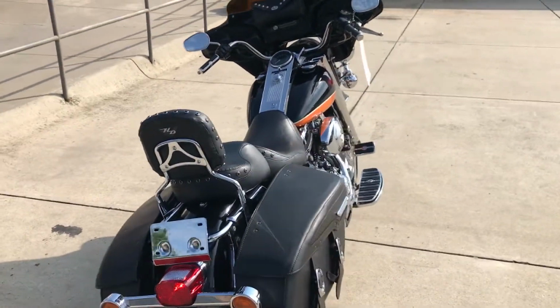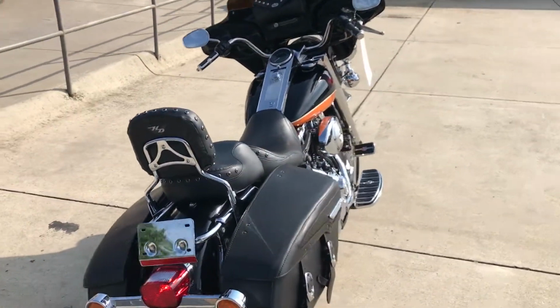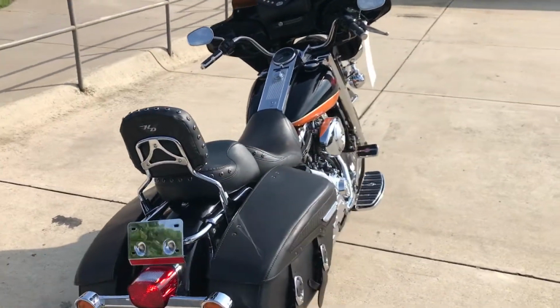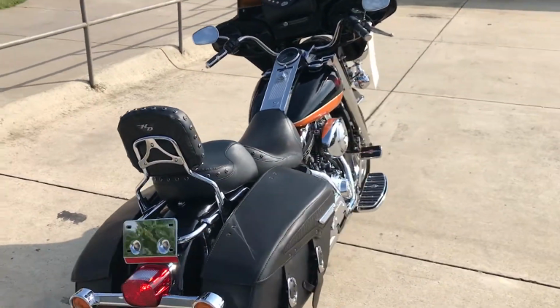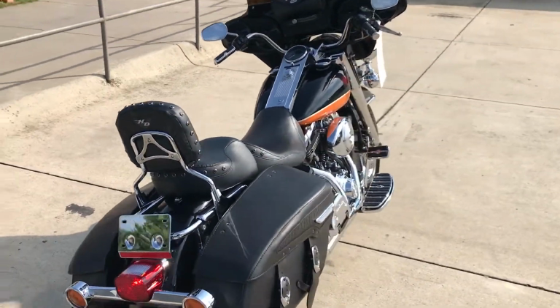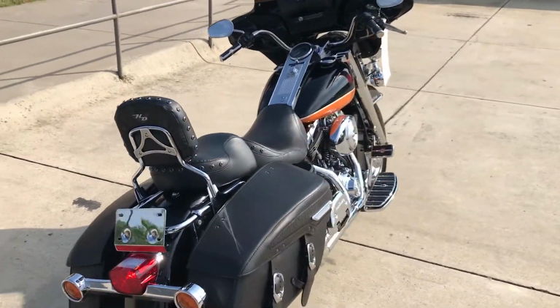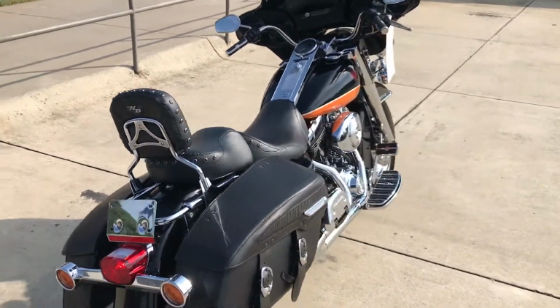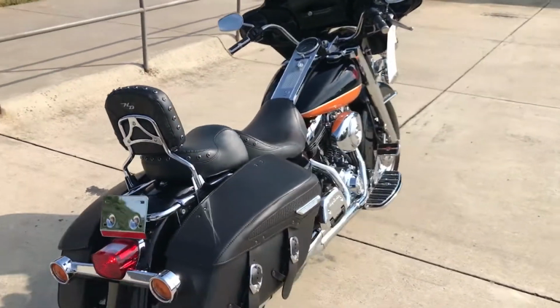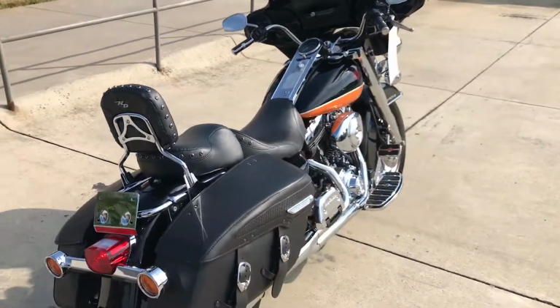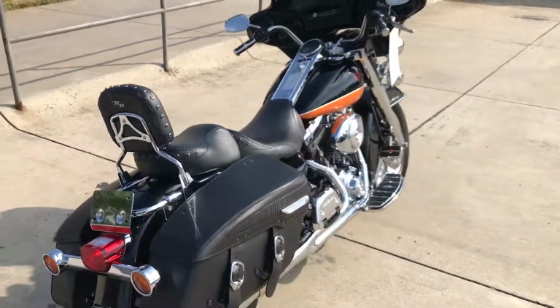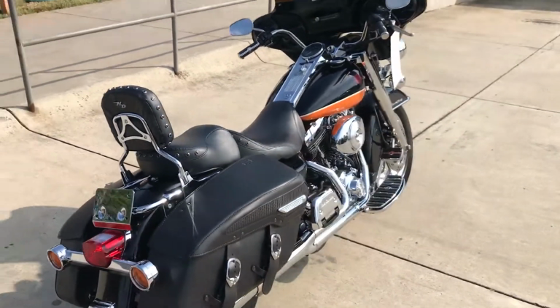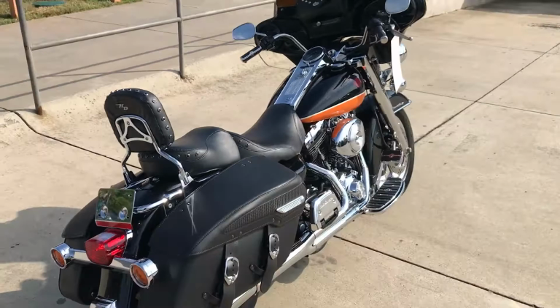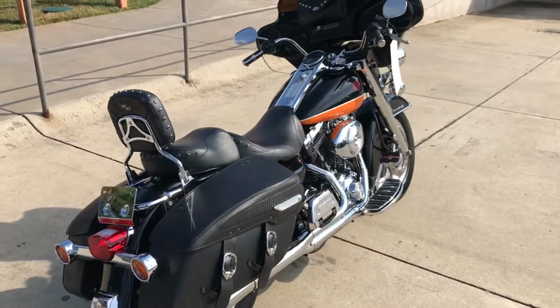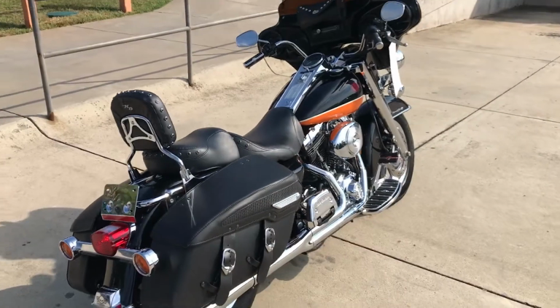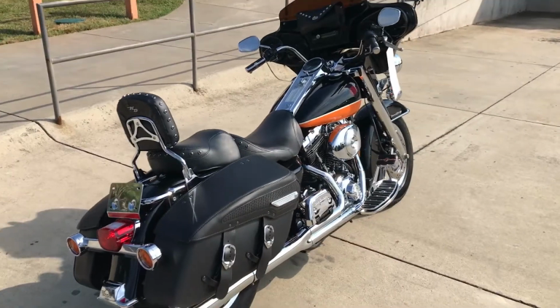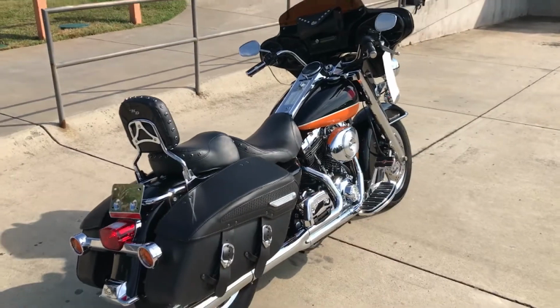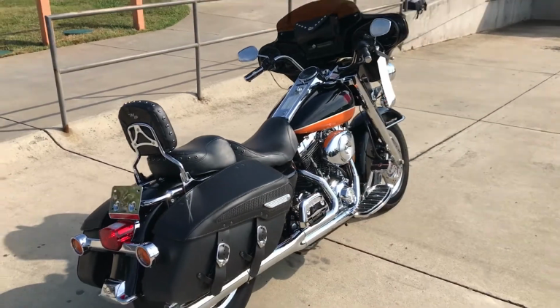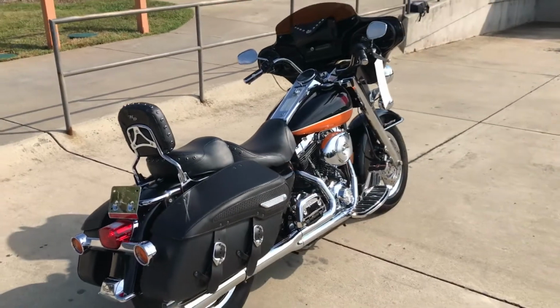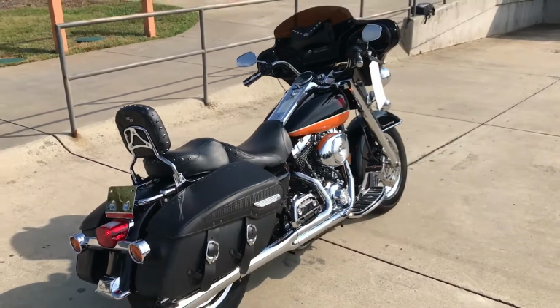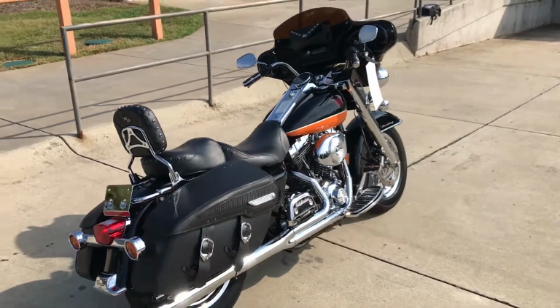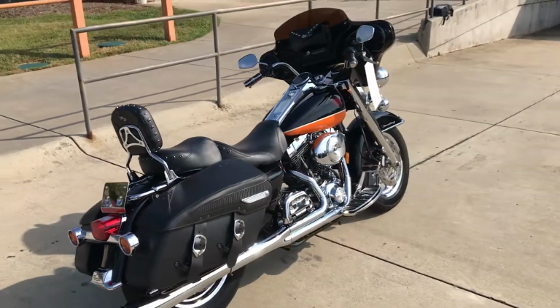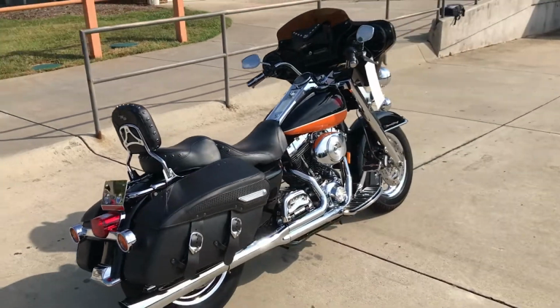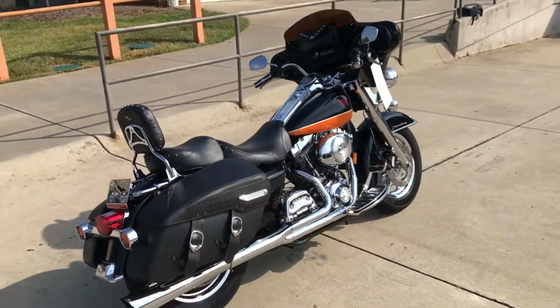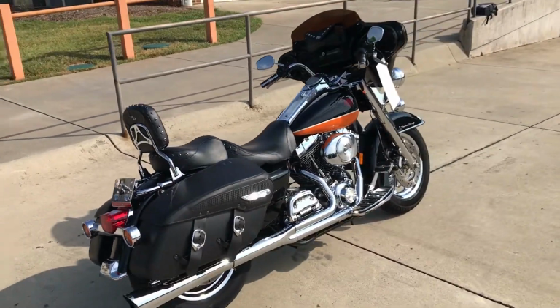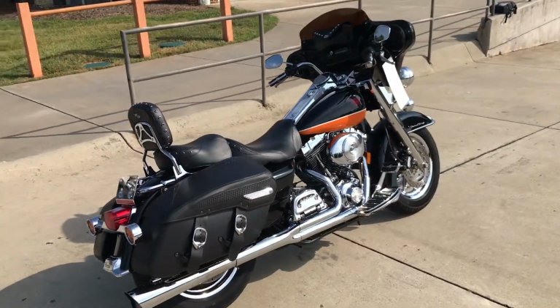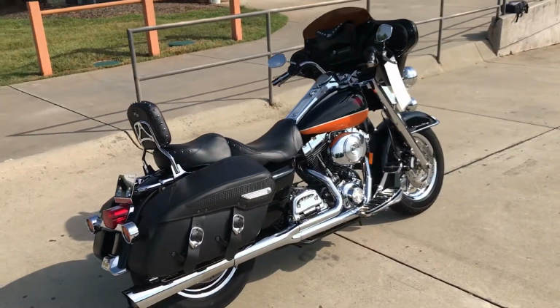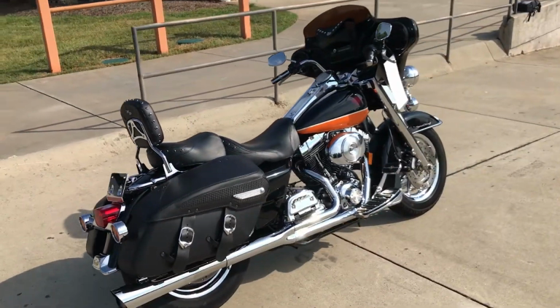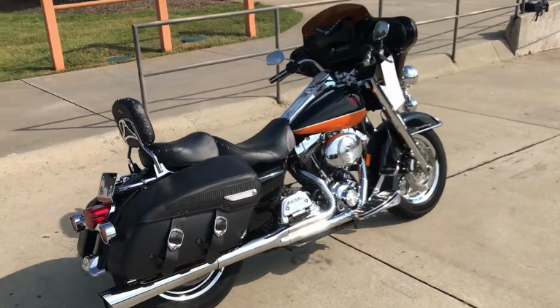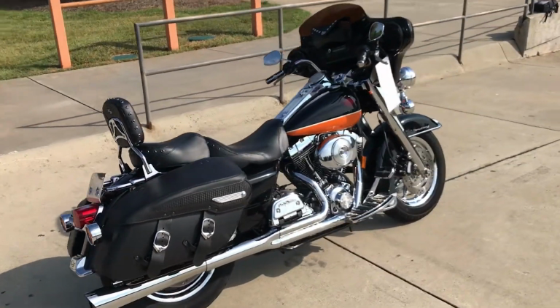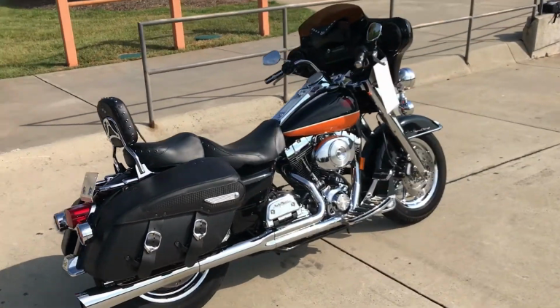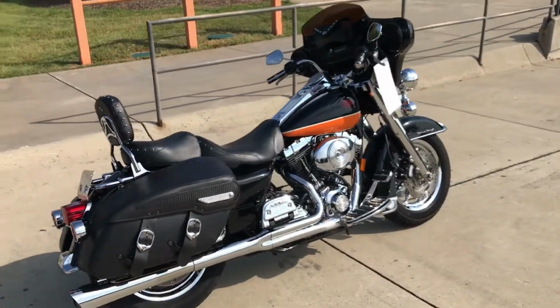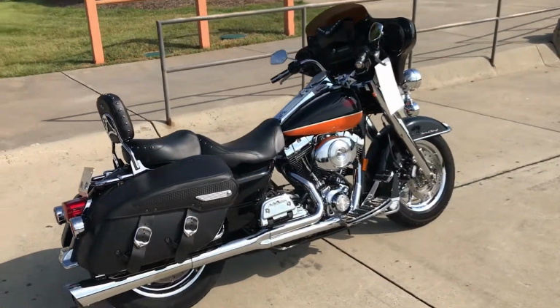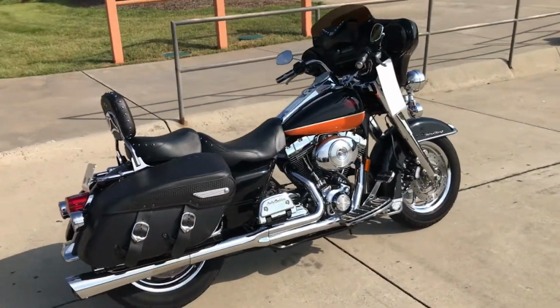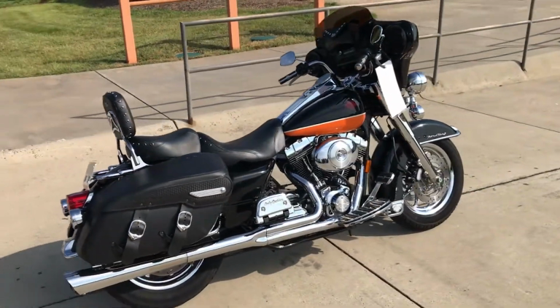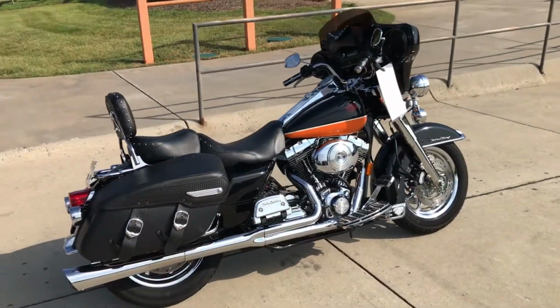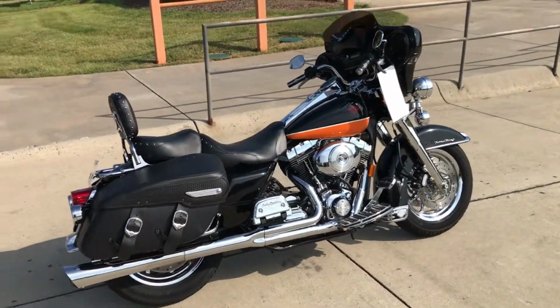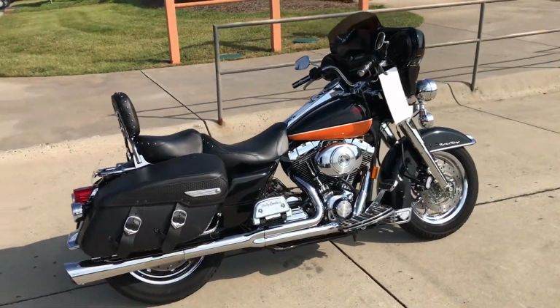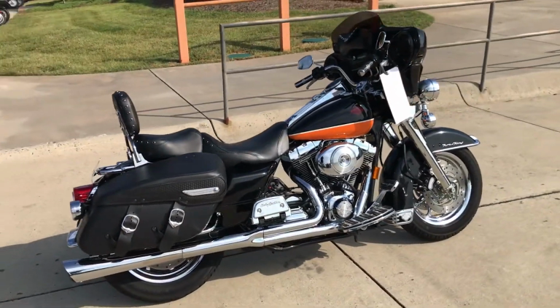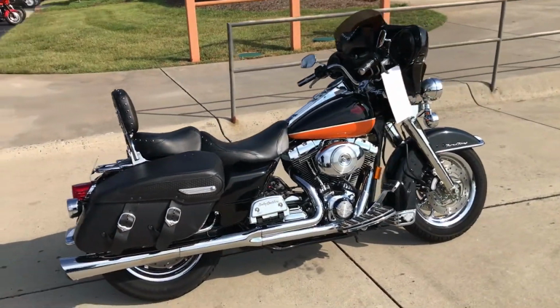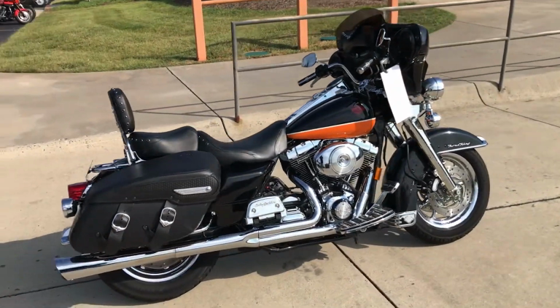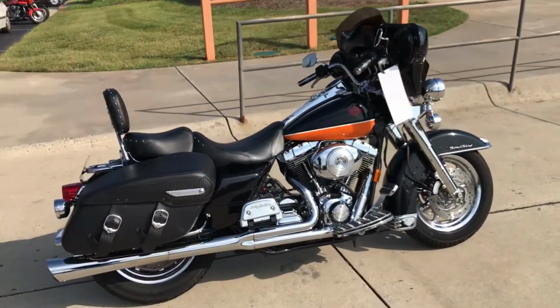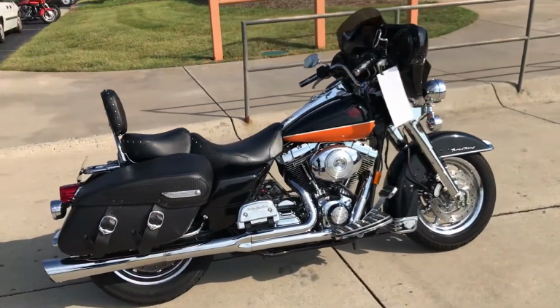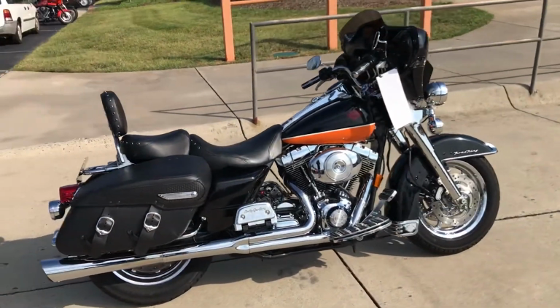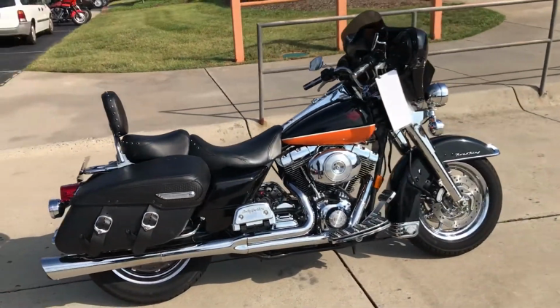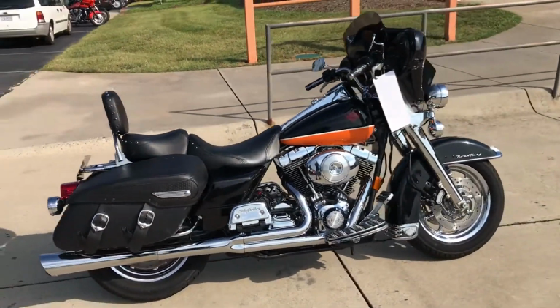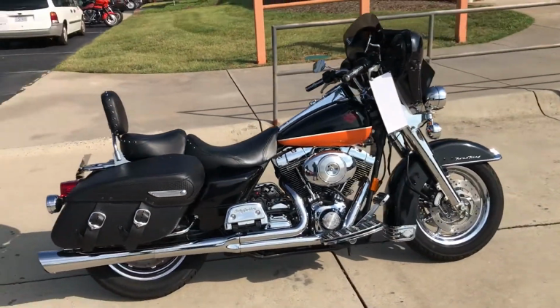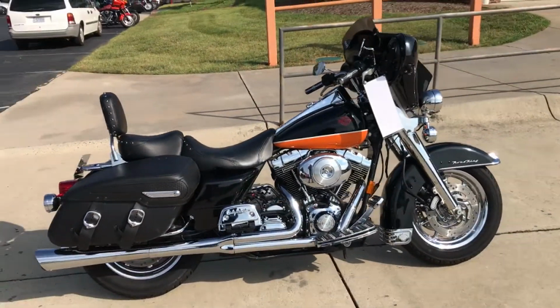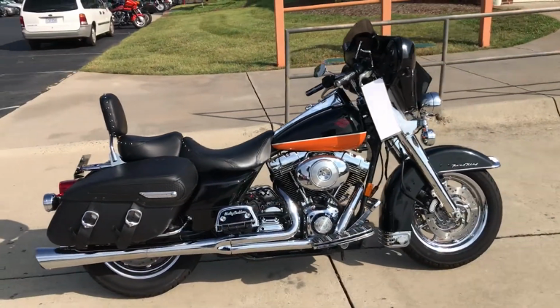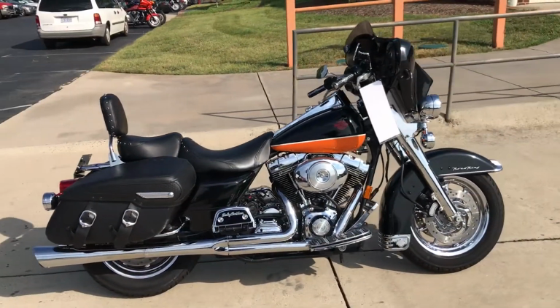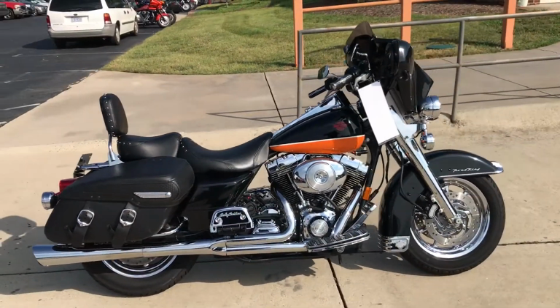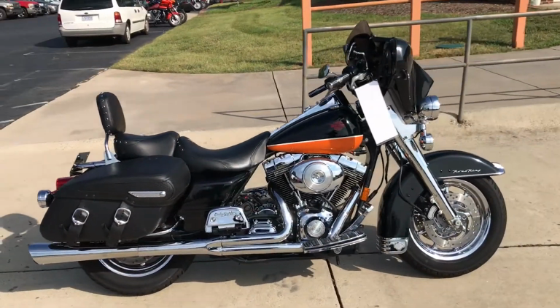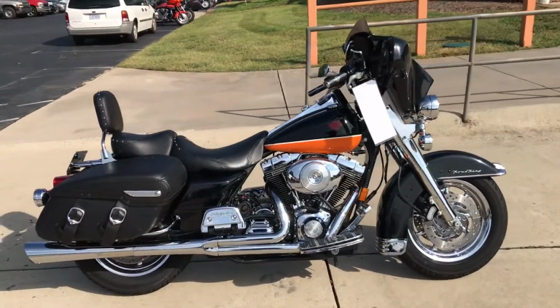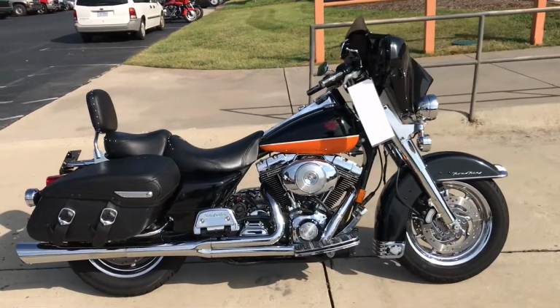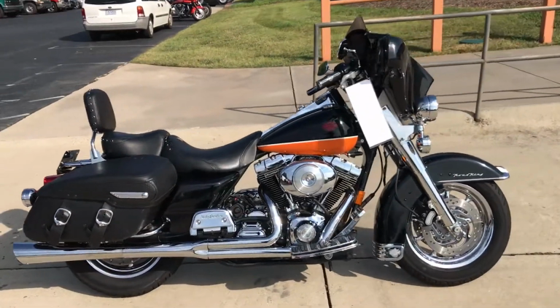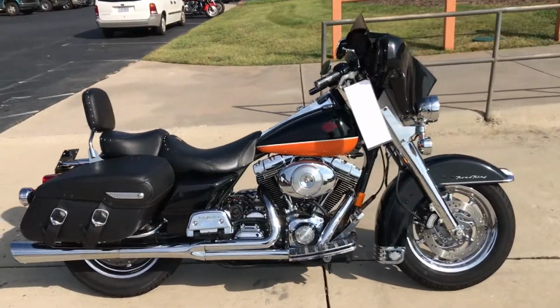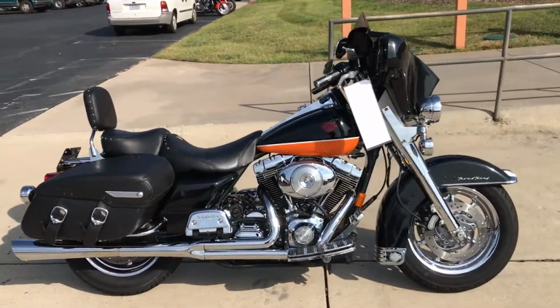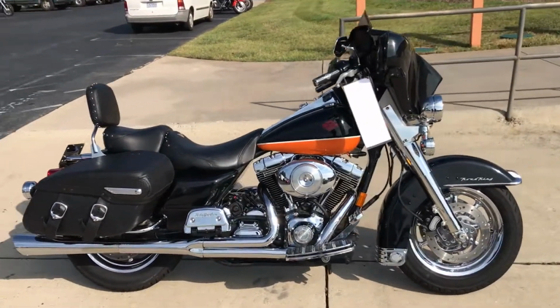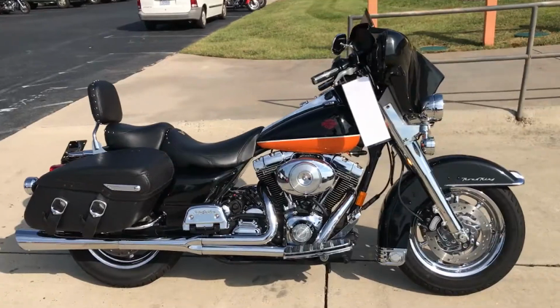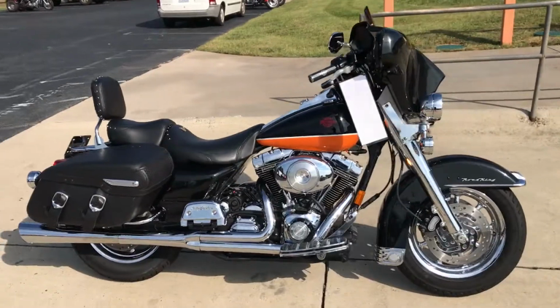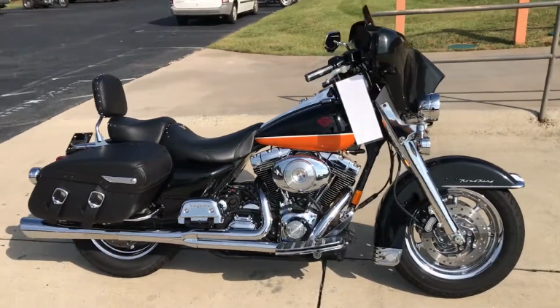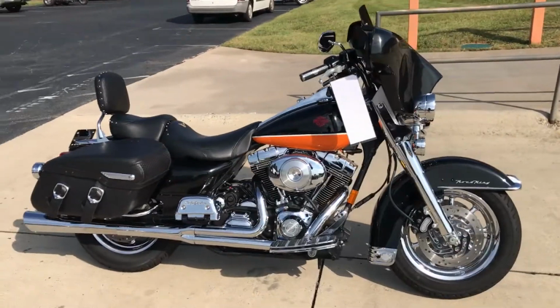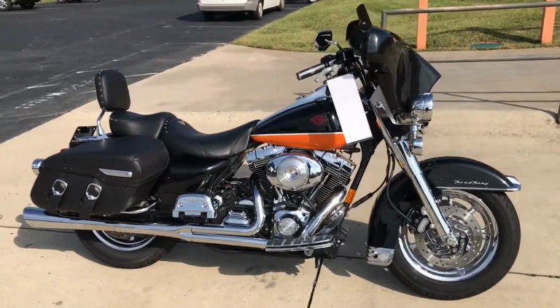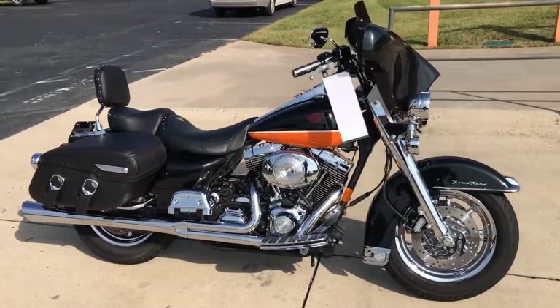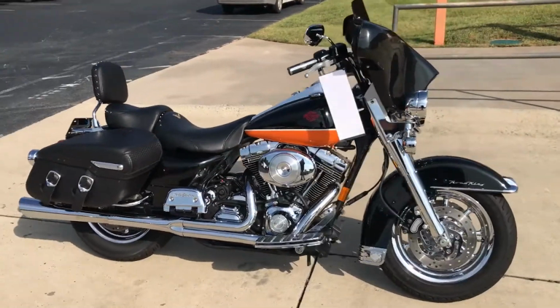You're looking for a hot rod bagger that's one-of-a-kind — this bike is it. Come on down, take it for a demo ride today right here at Cox's Harley-Davidson of Asheboro.